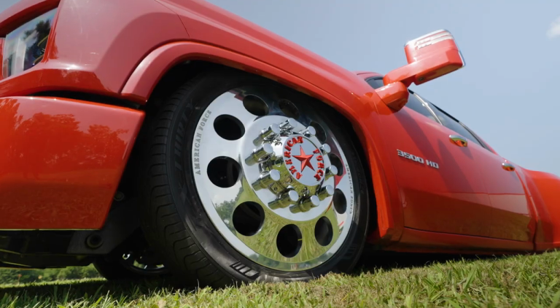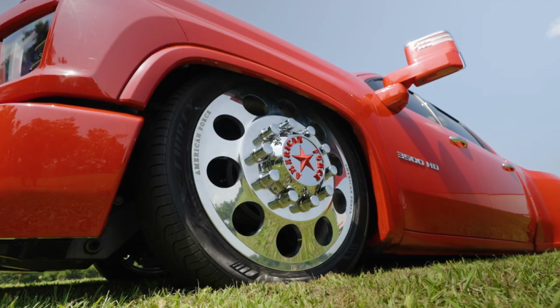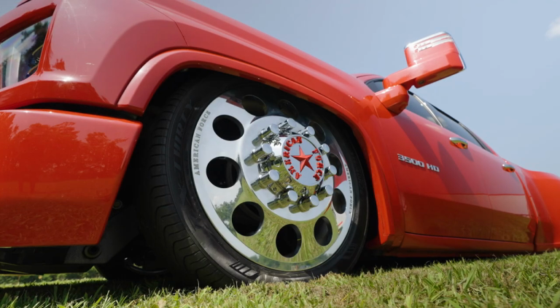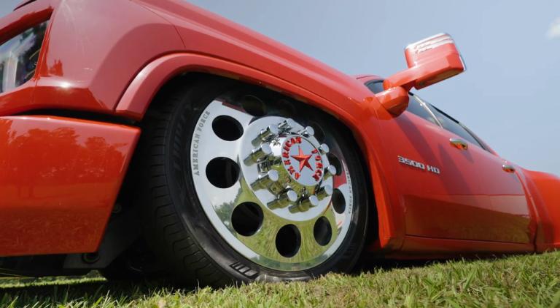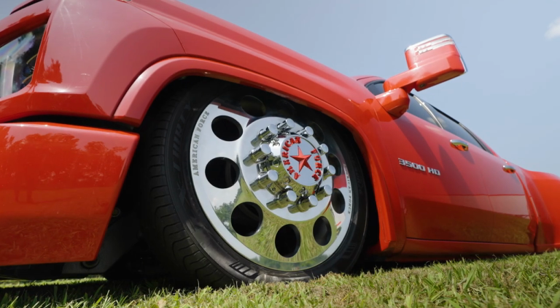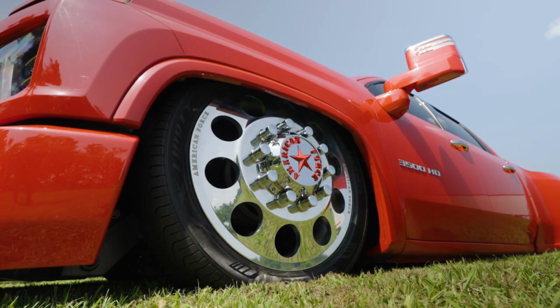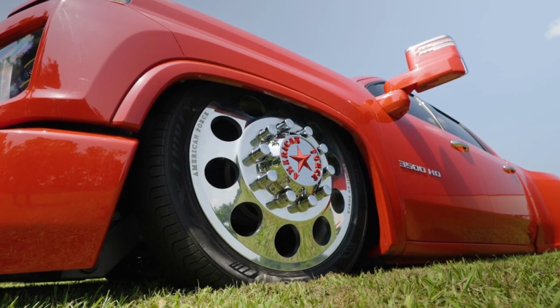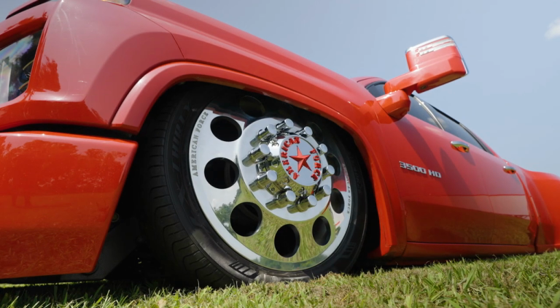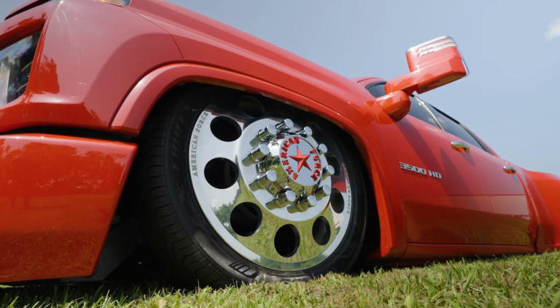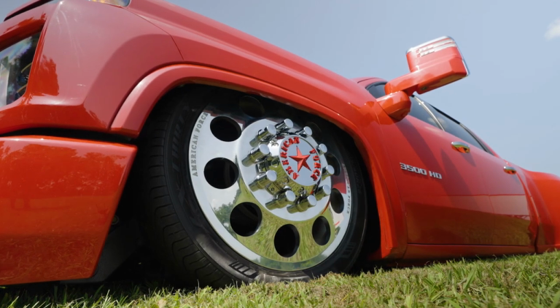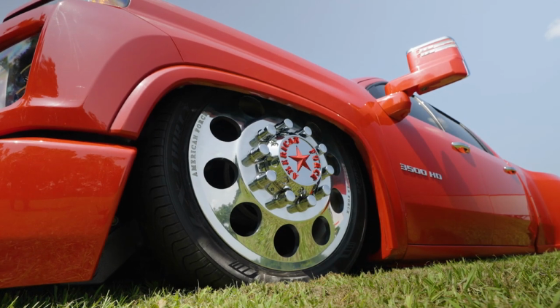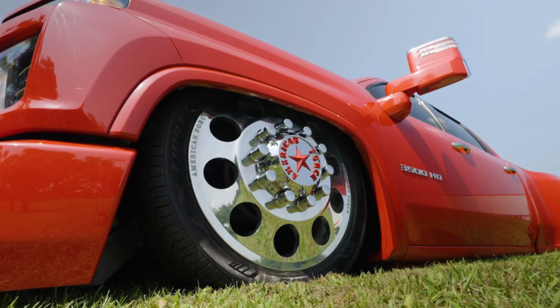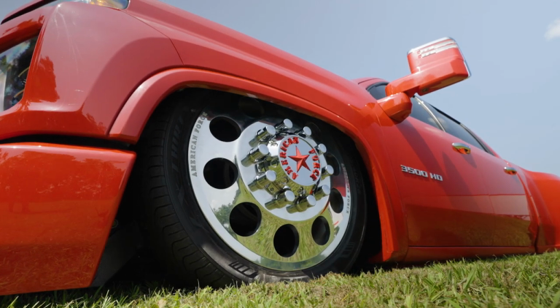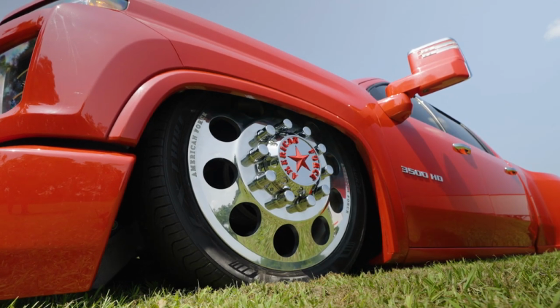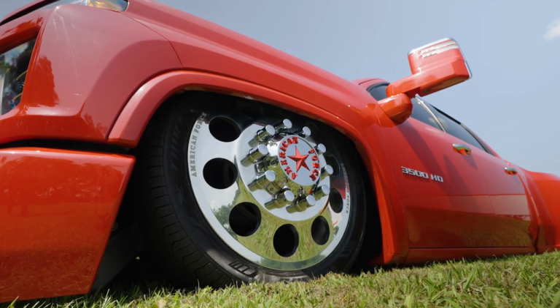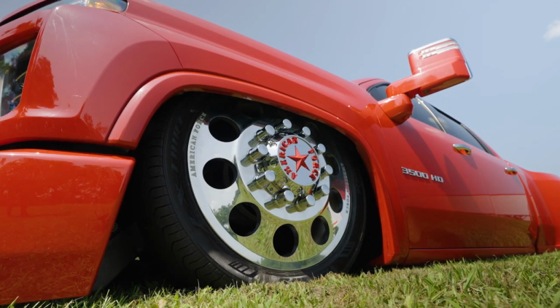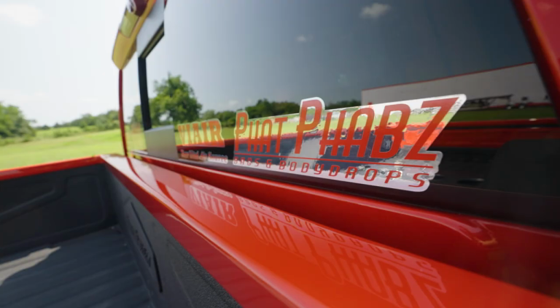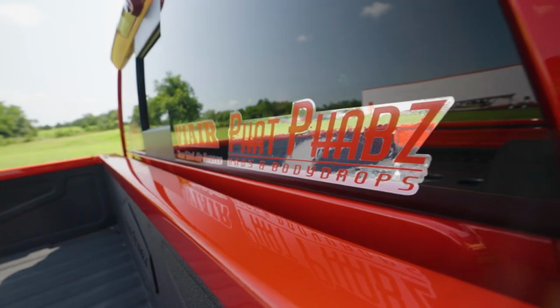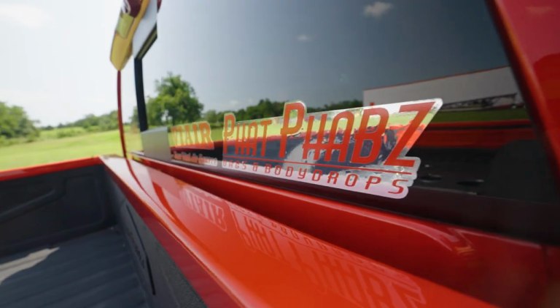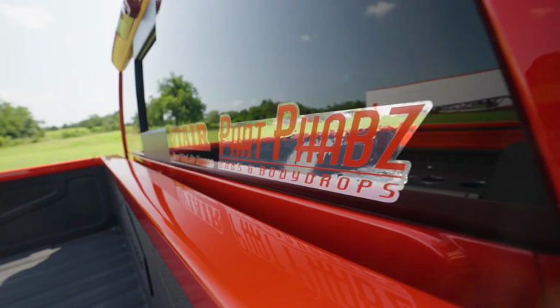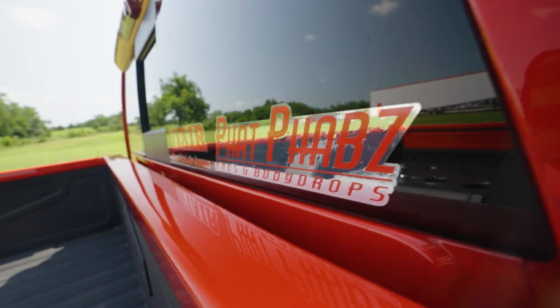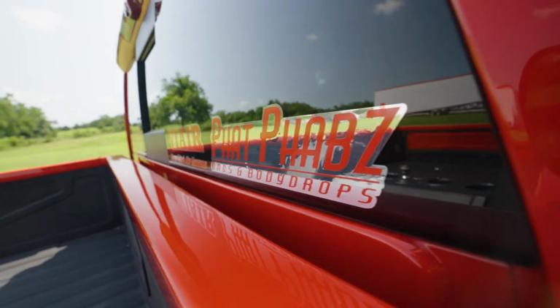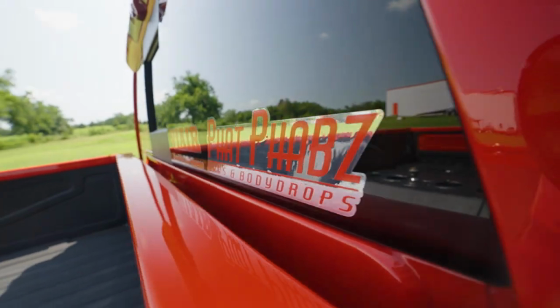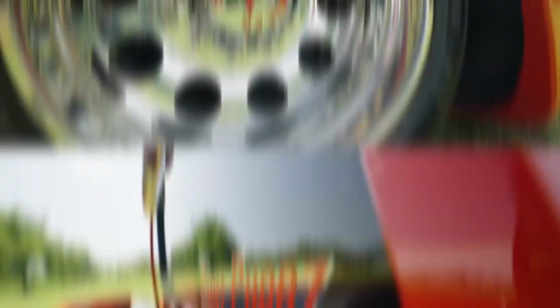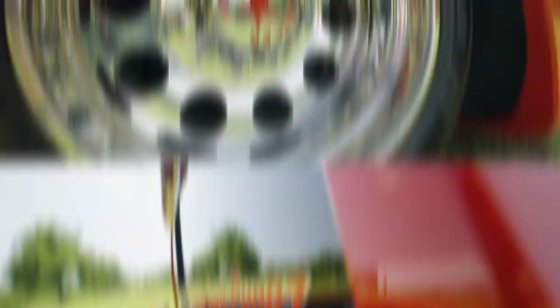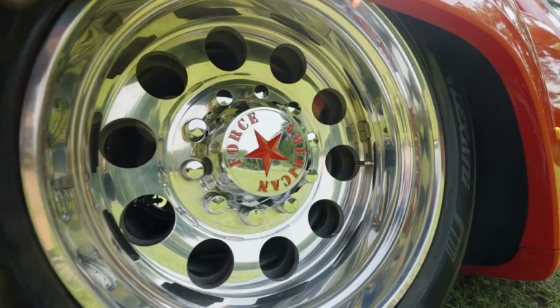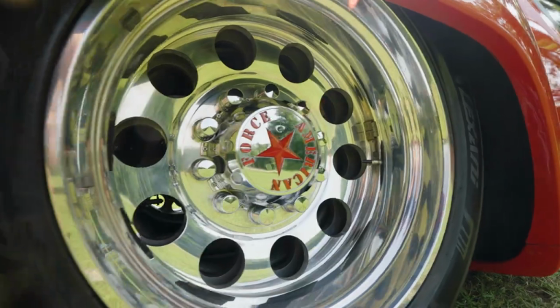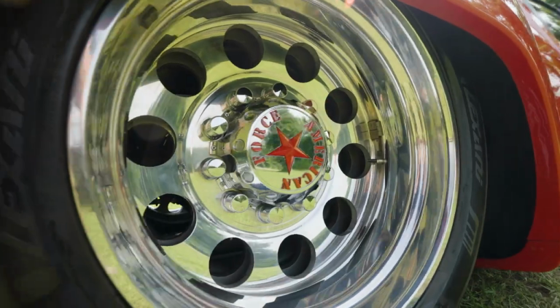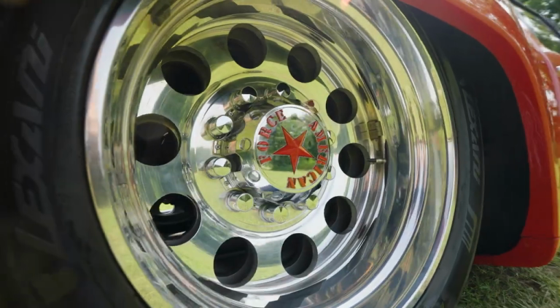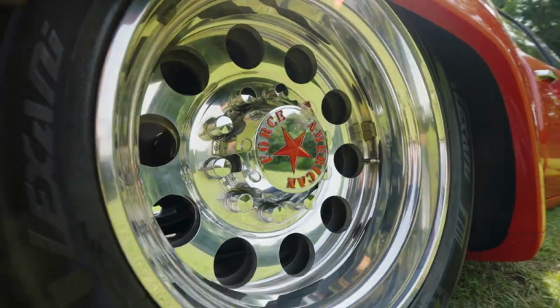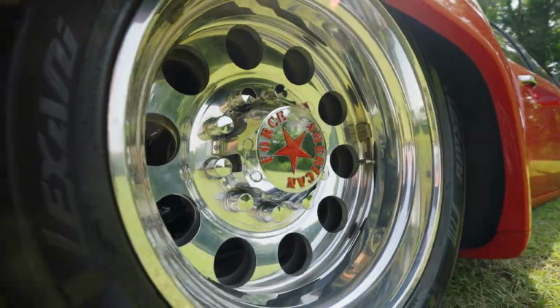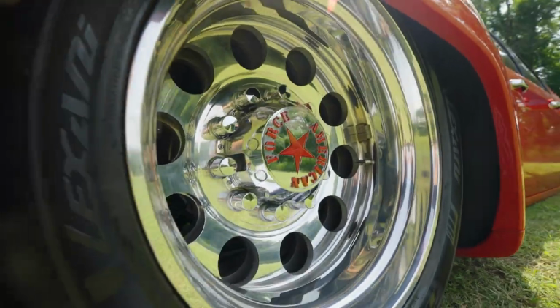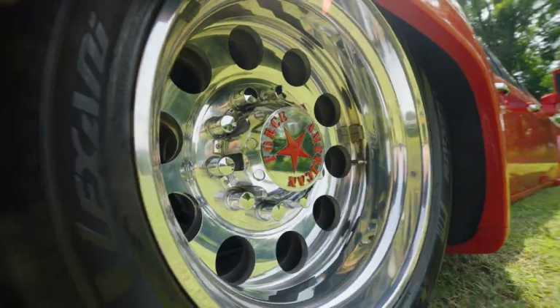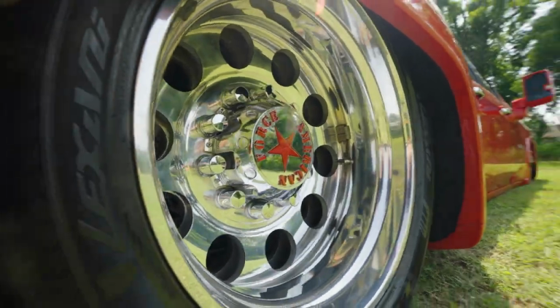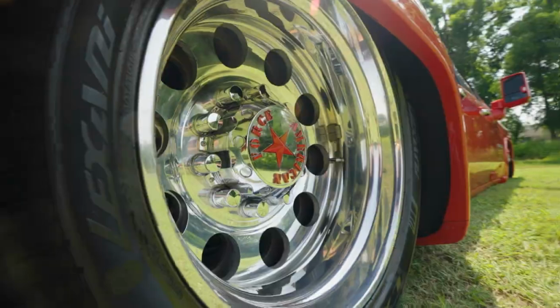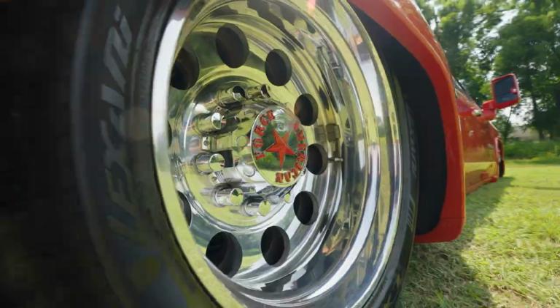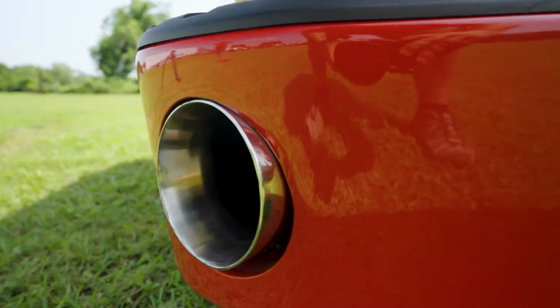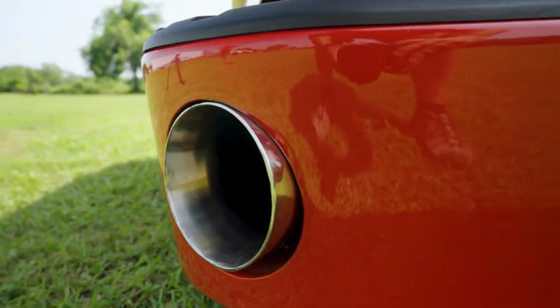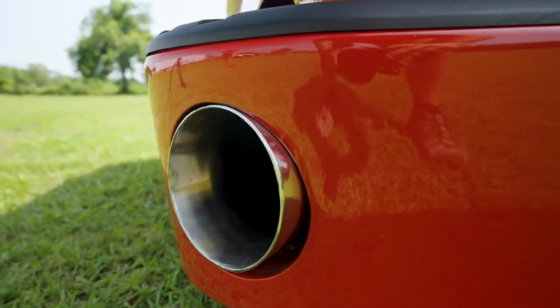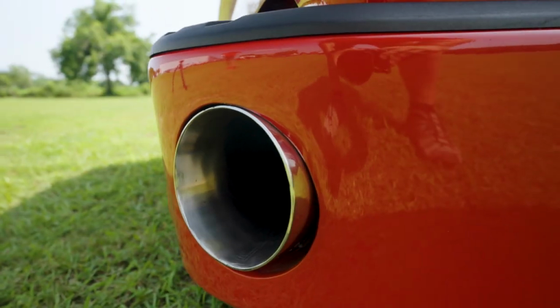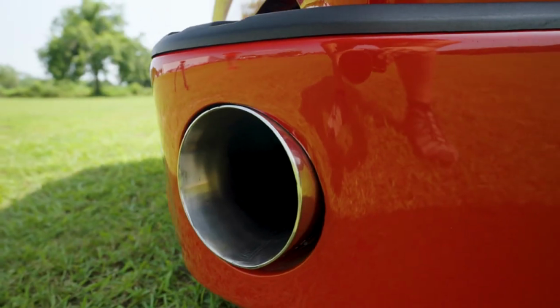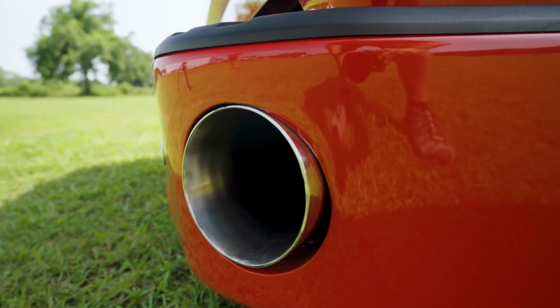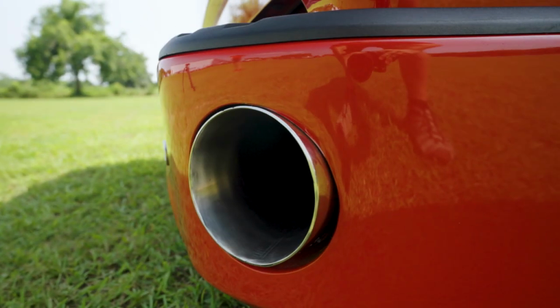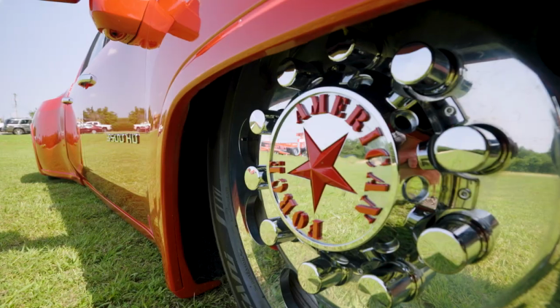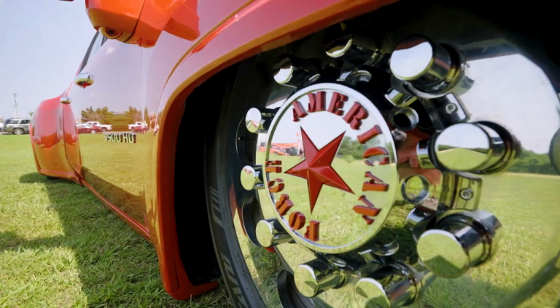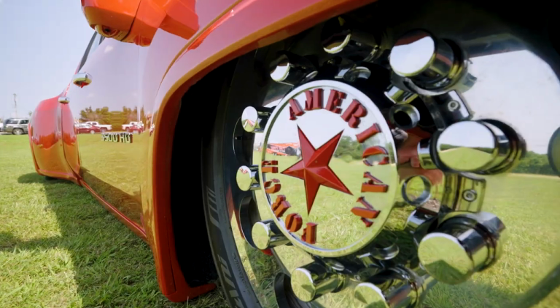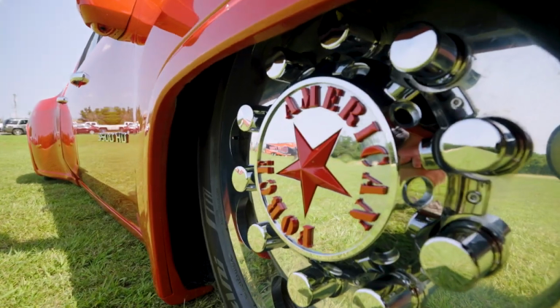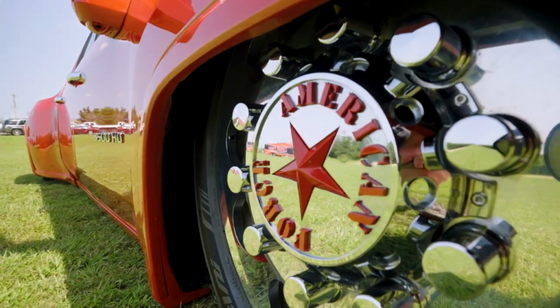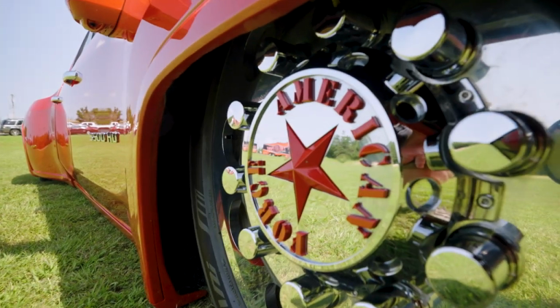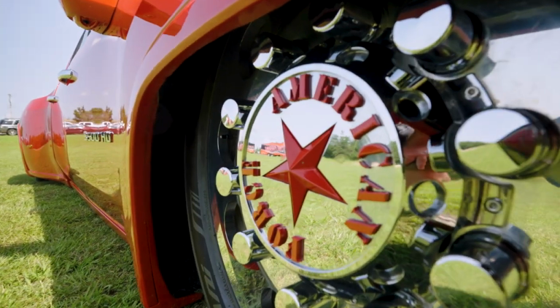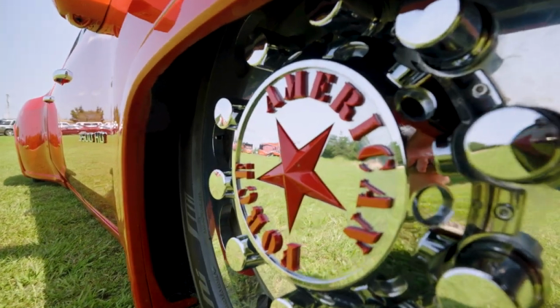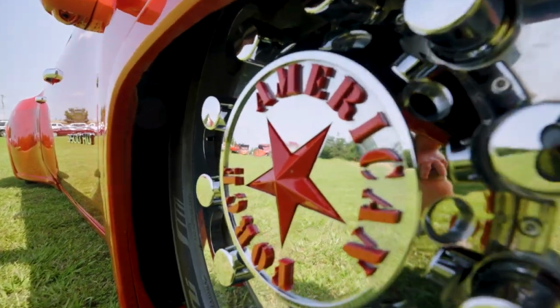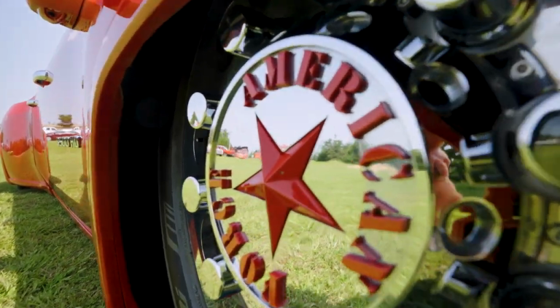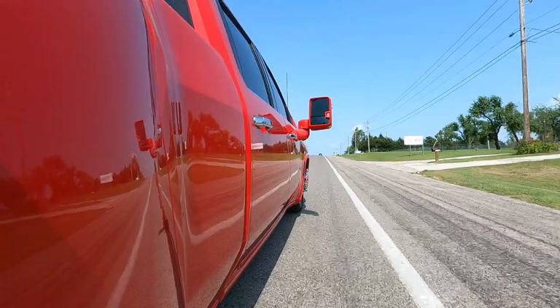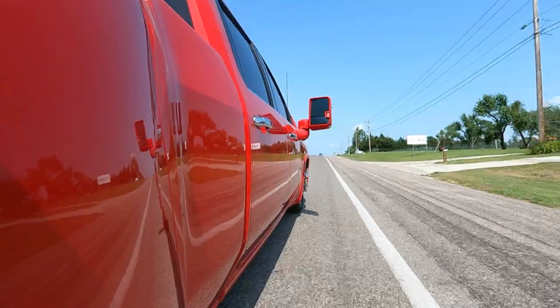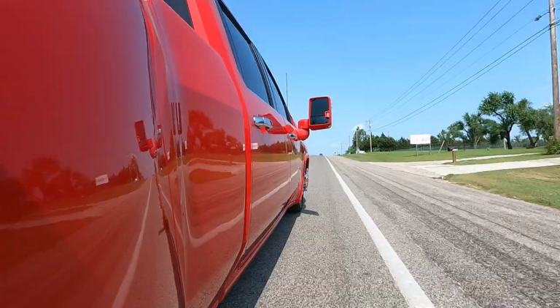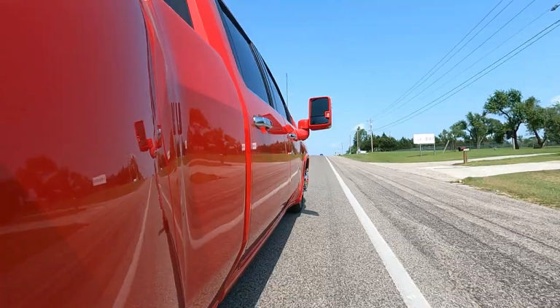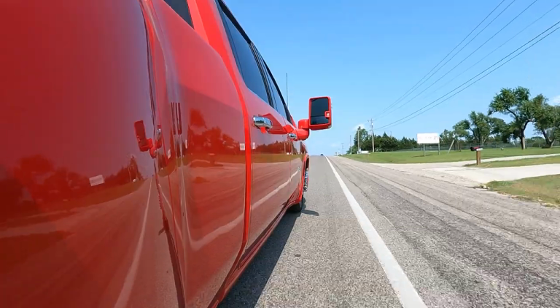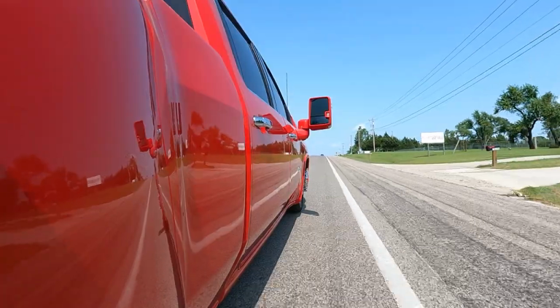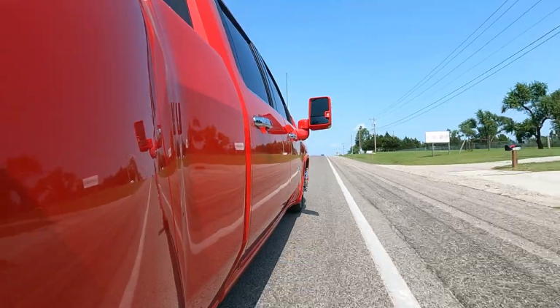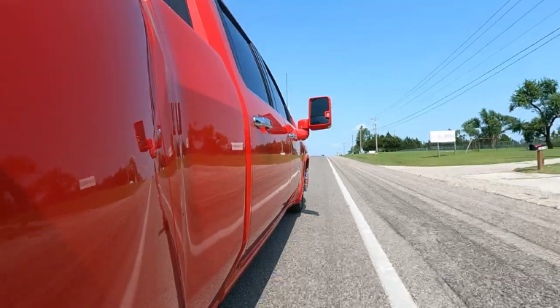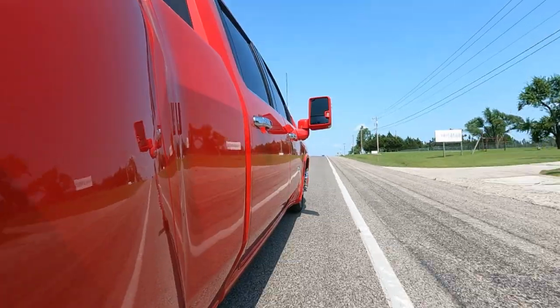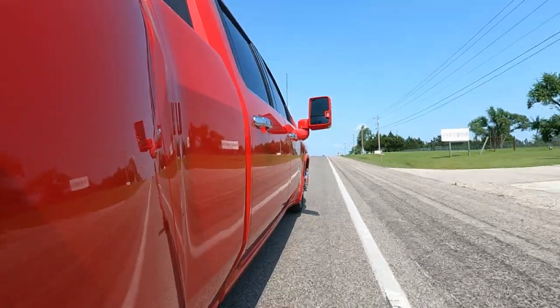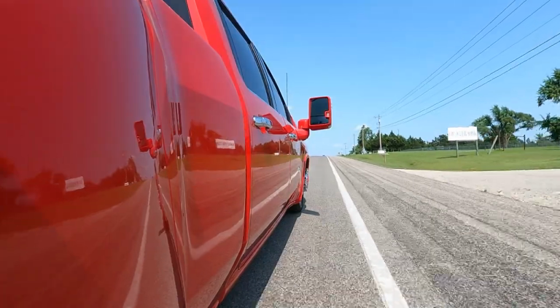I slam the truck mainly because that's what we do — that's our bread and butter. I love slammed vehicles just because of the look of them. Anyone can lift a truck sky high in the air.